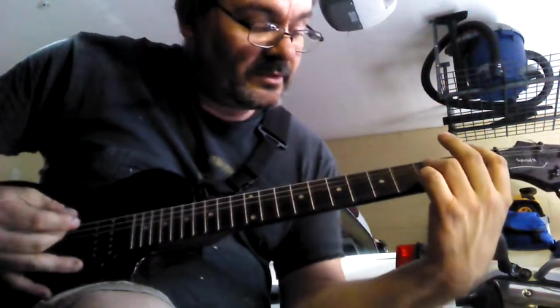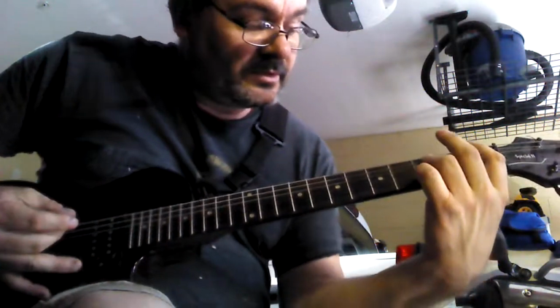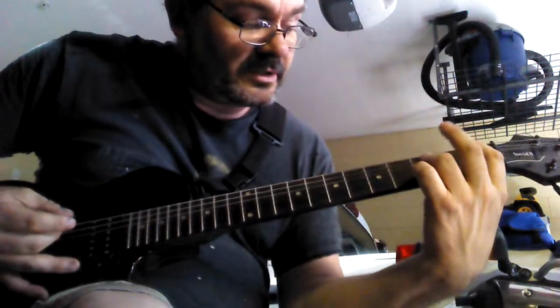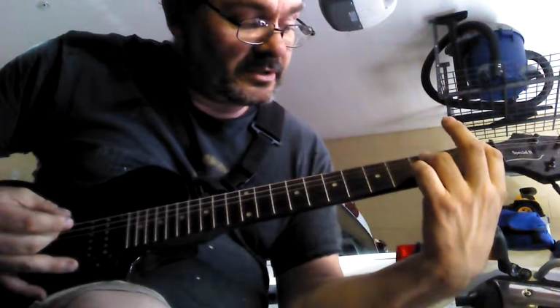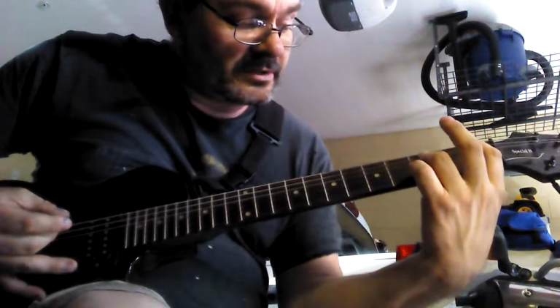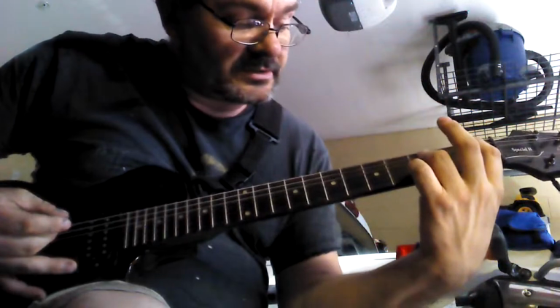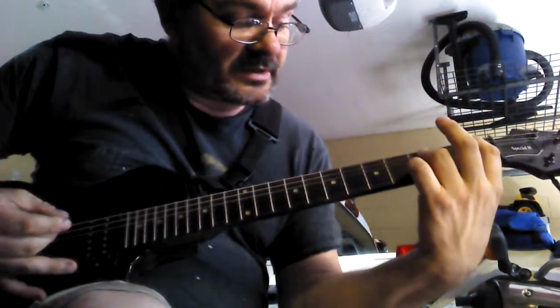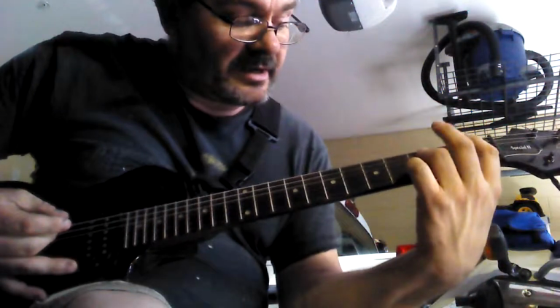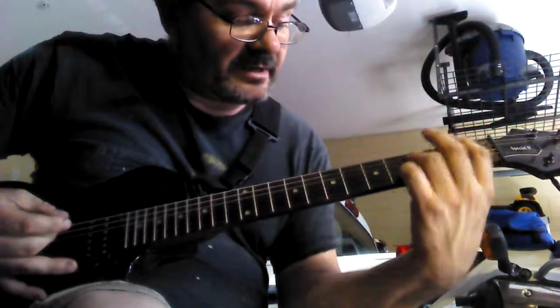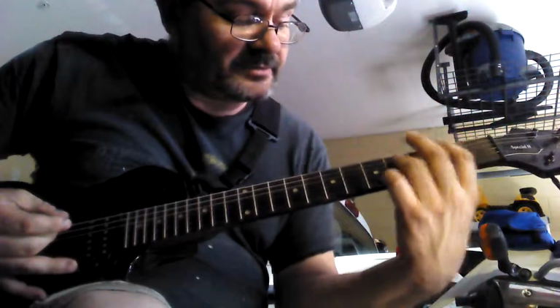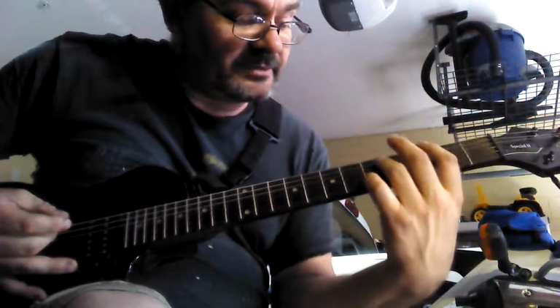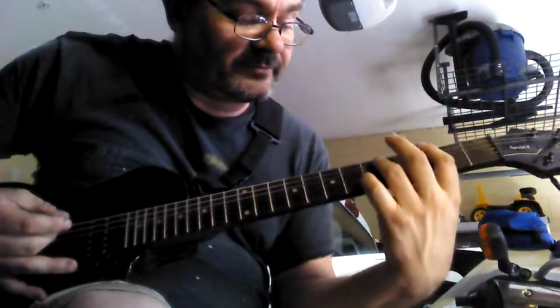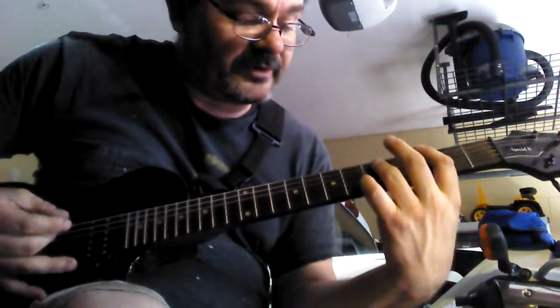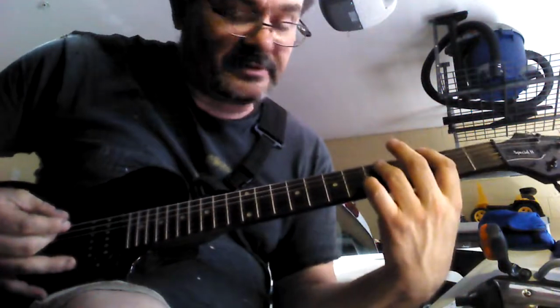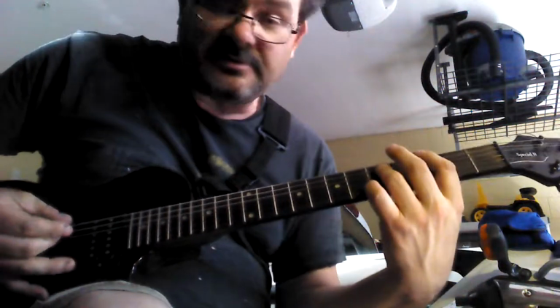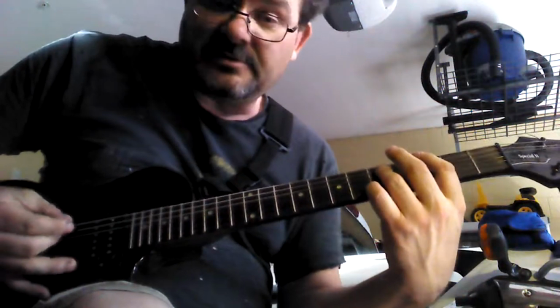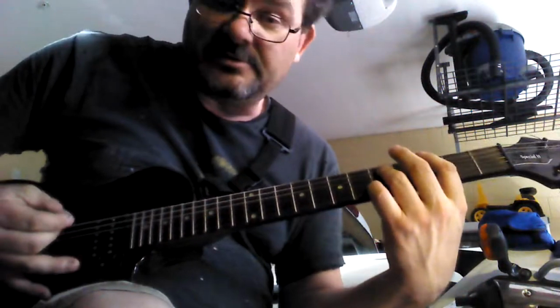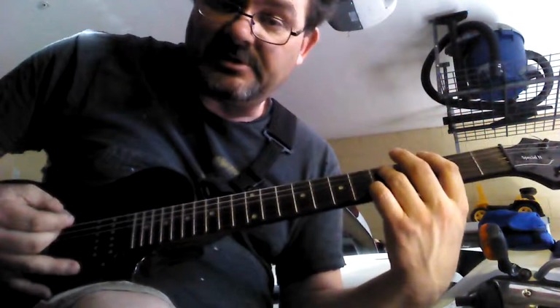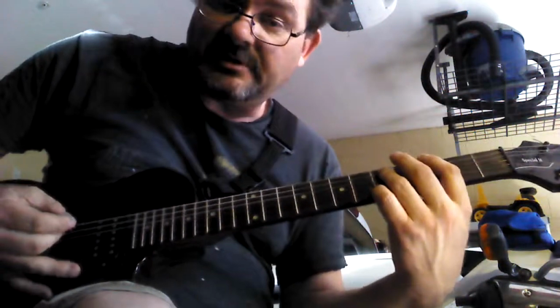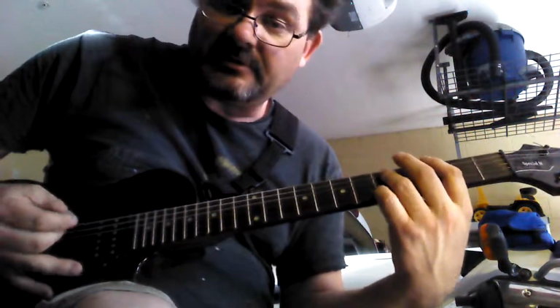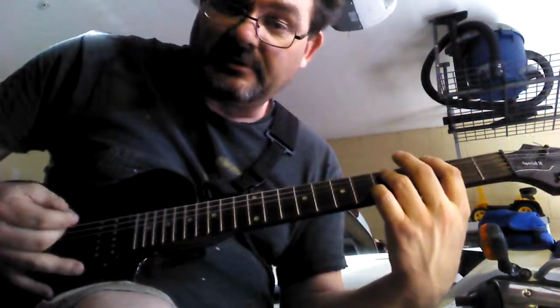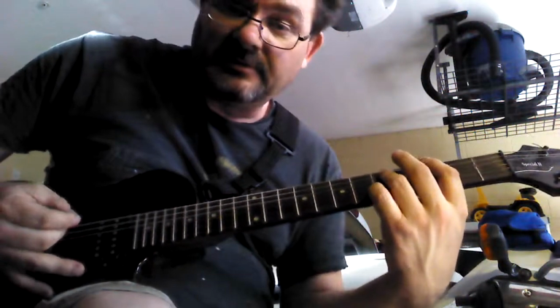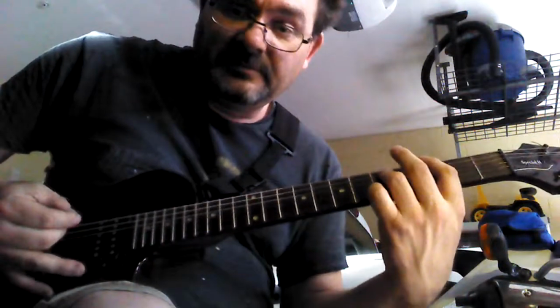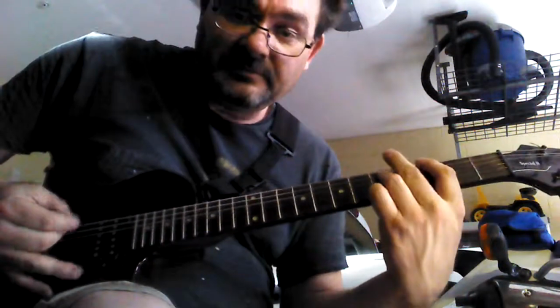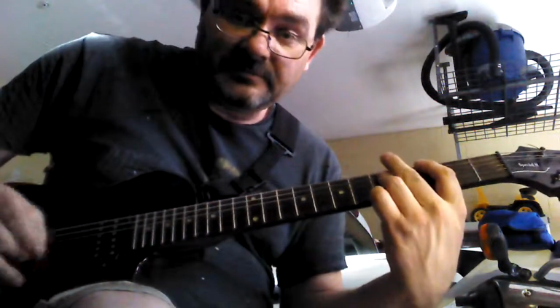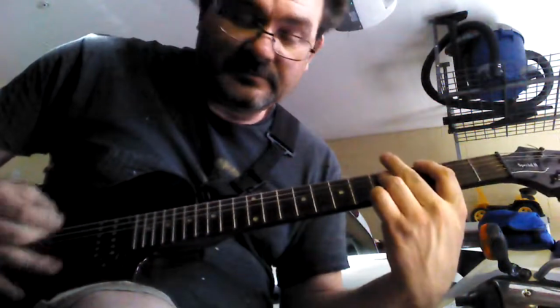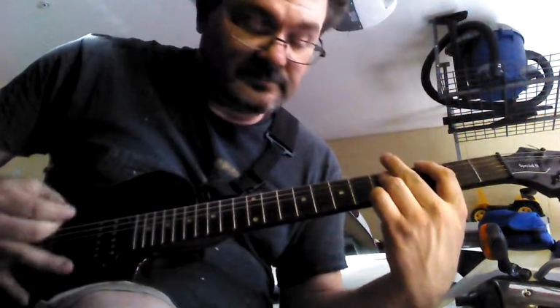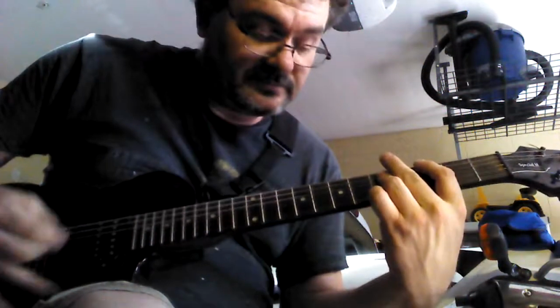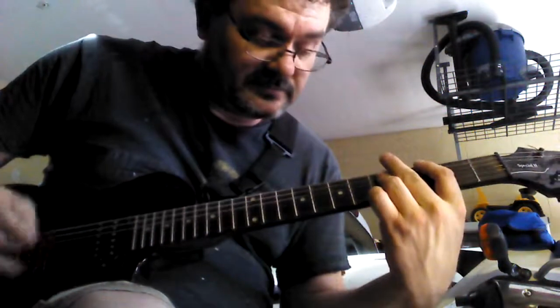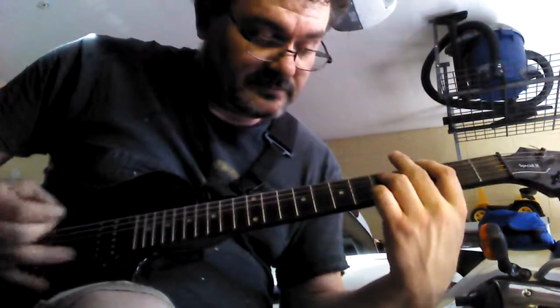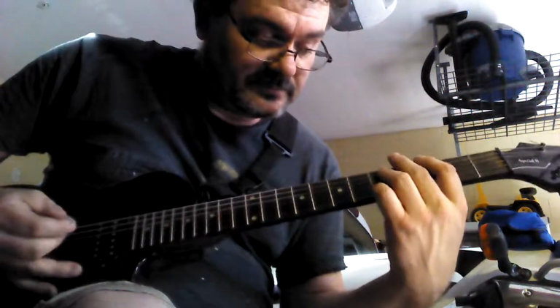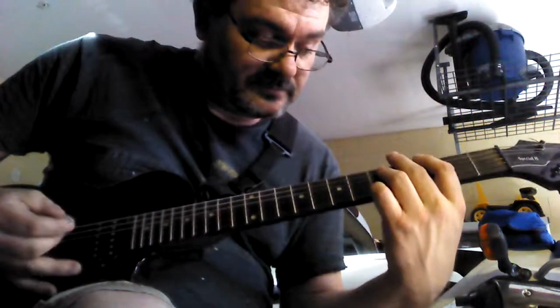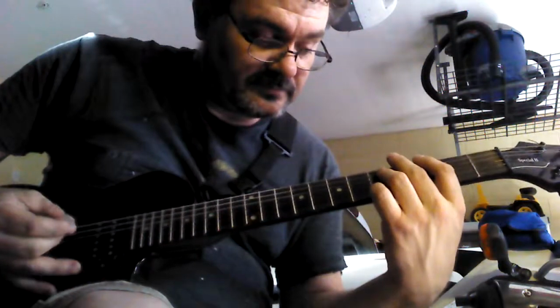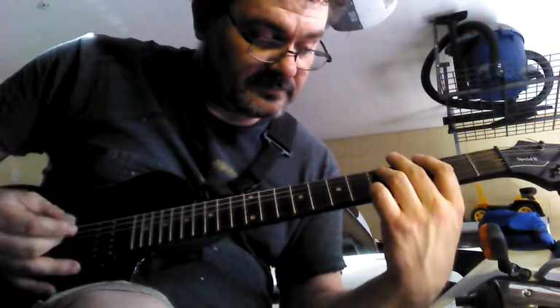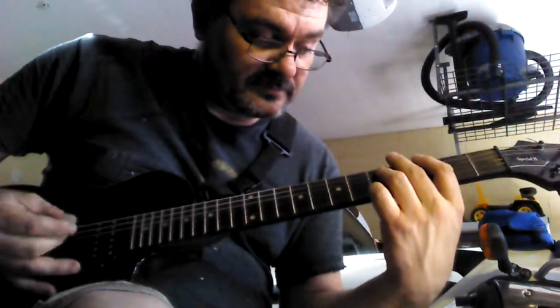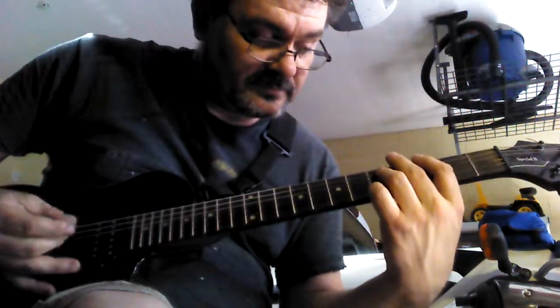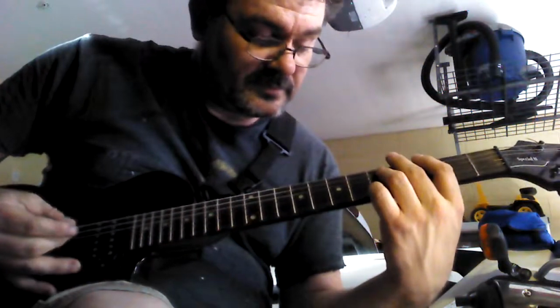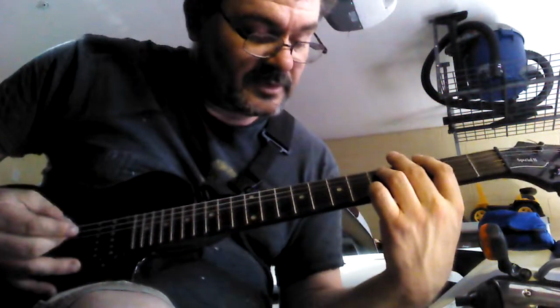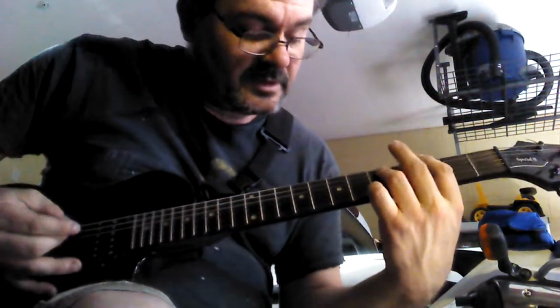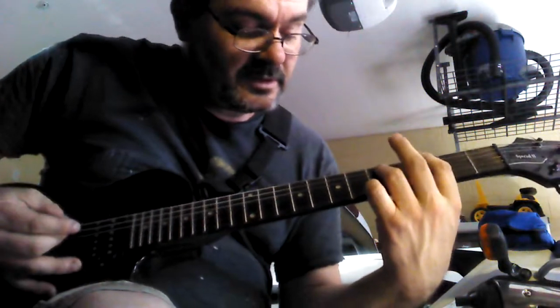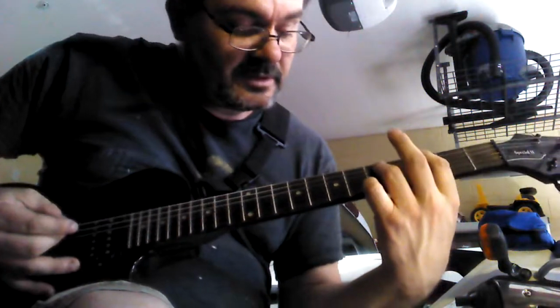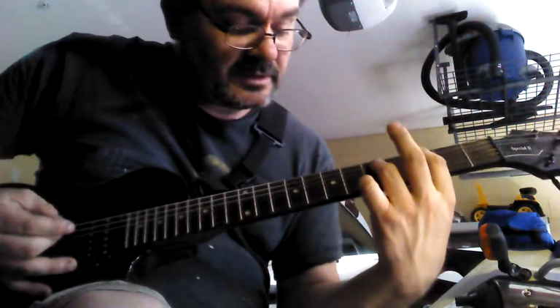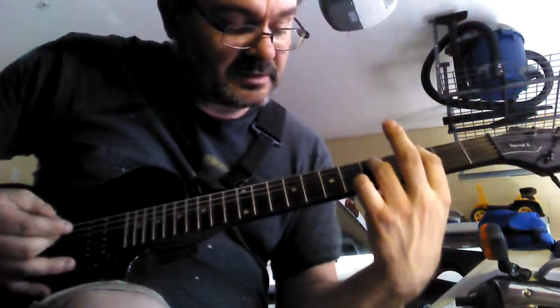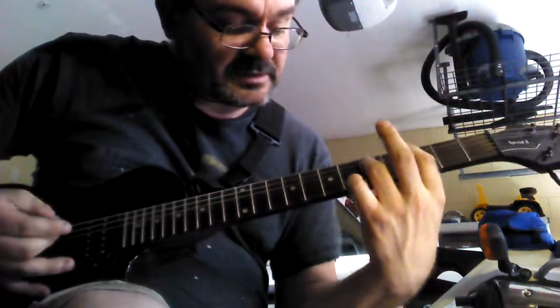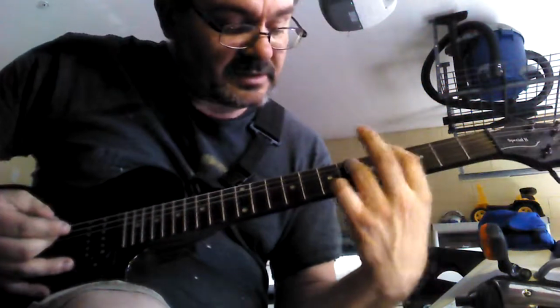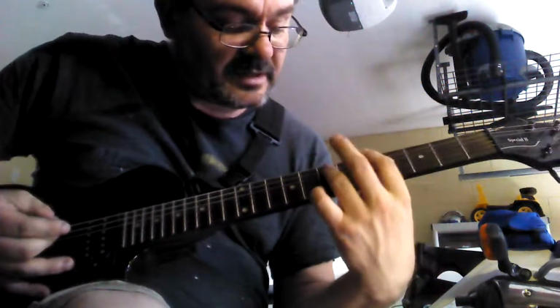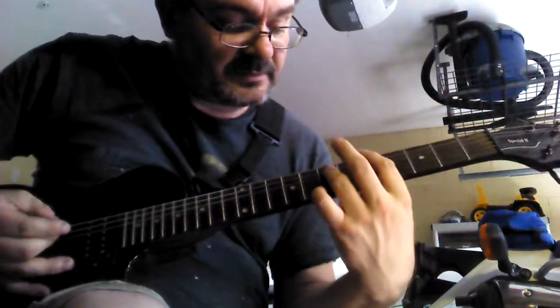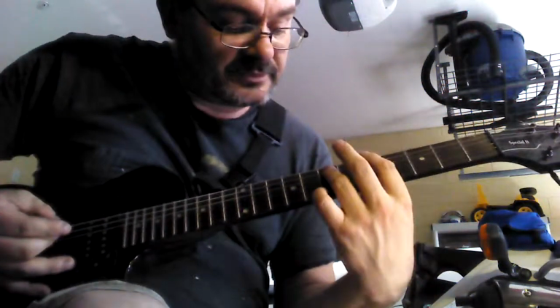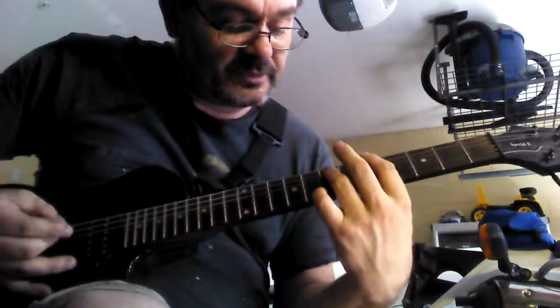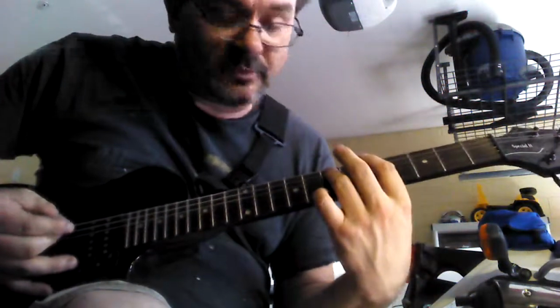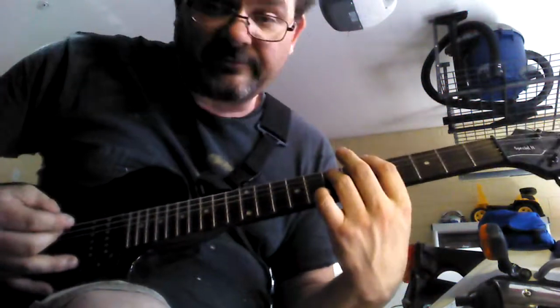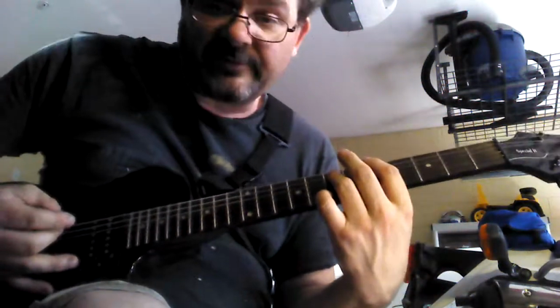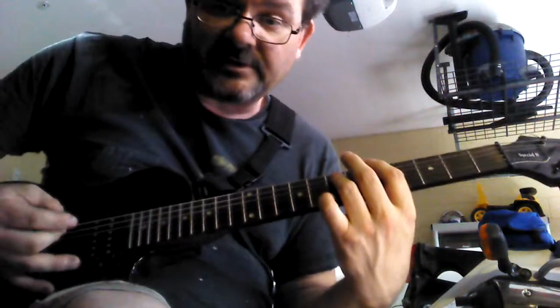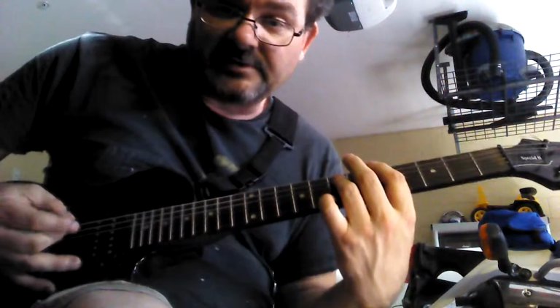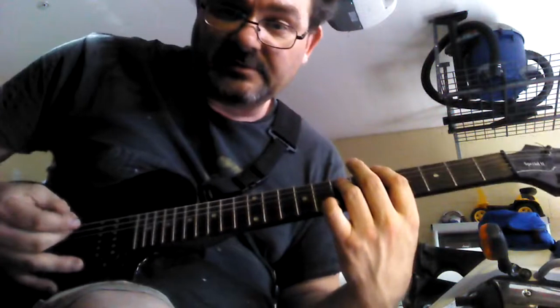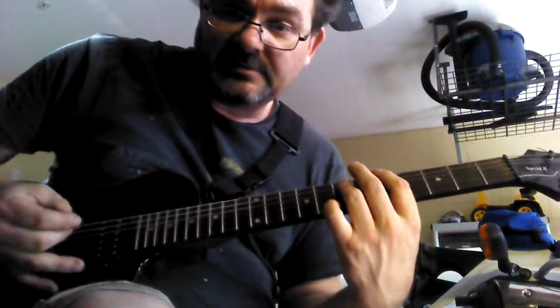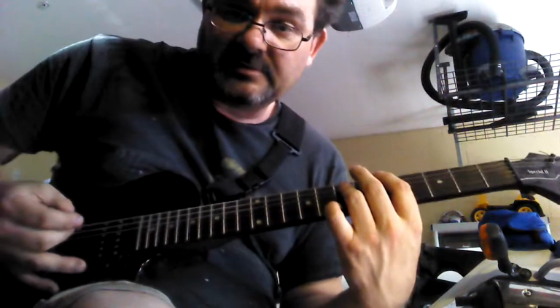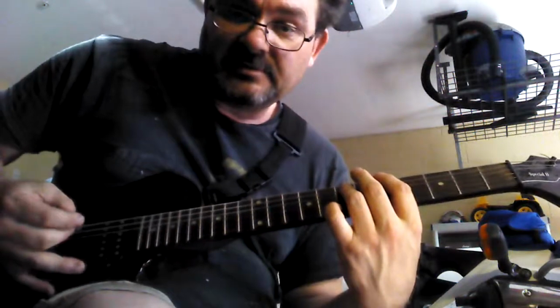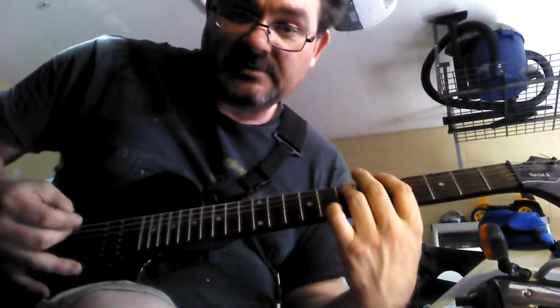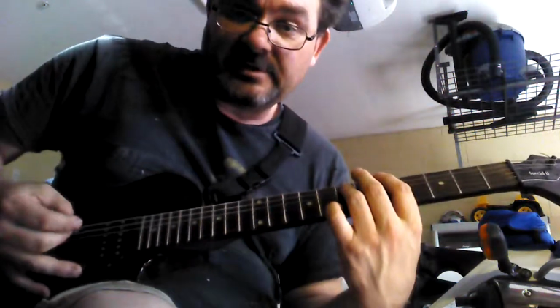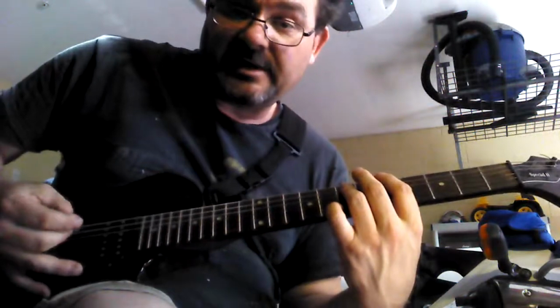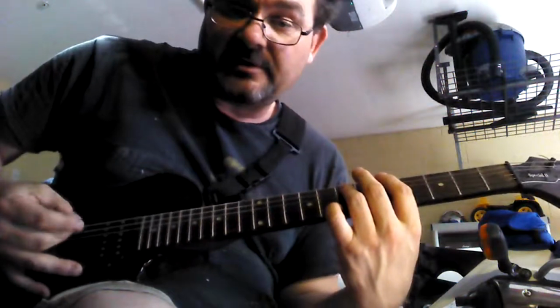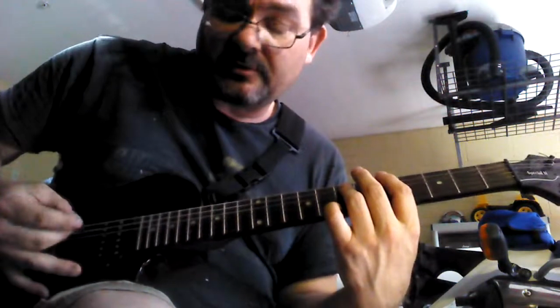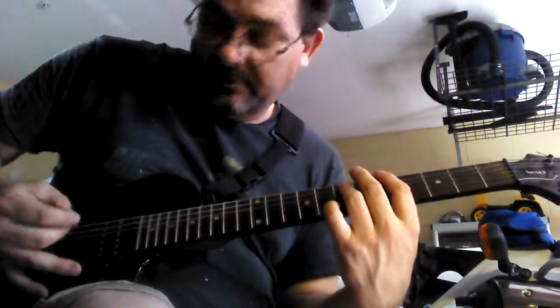Then you're going to slide up two frets to the G chord. Then you're going to slide up two more frets to the A chord.